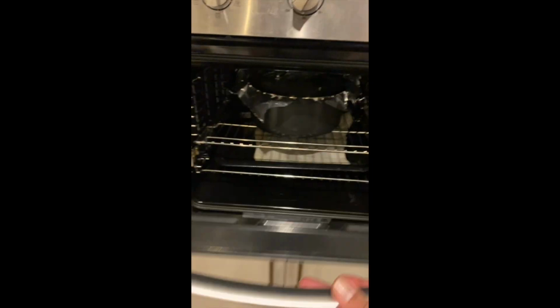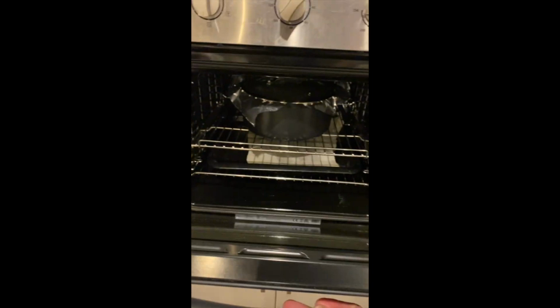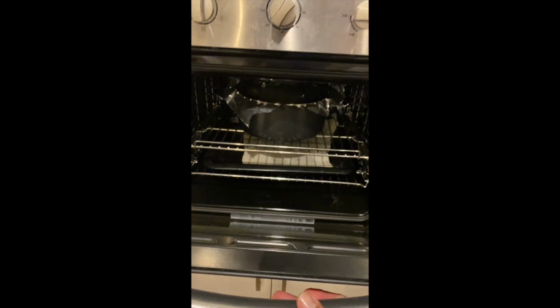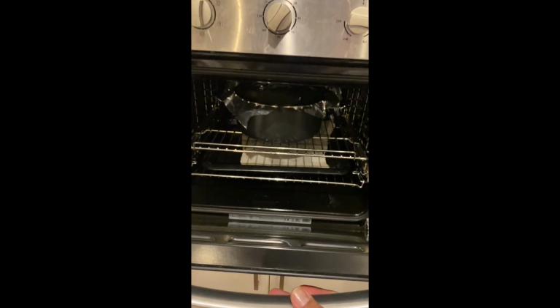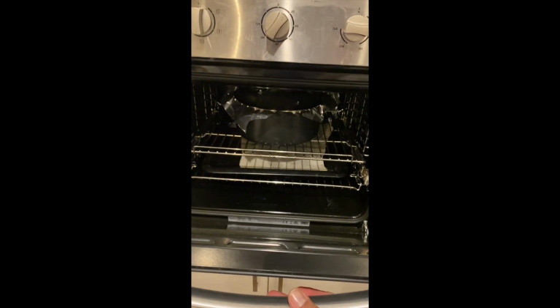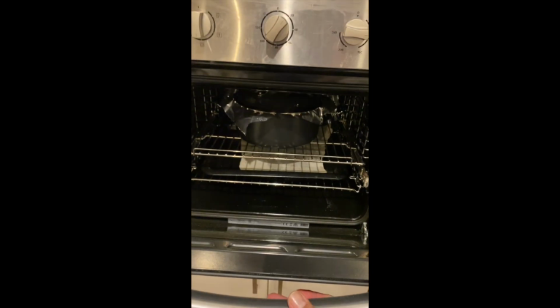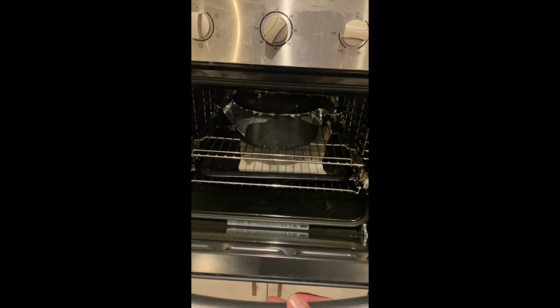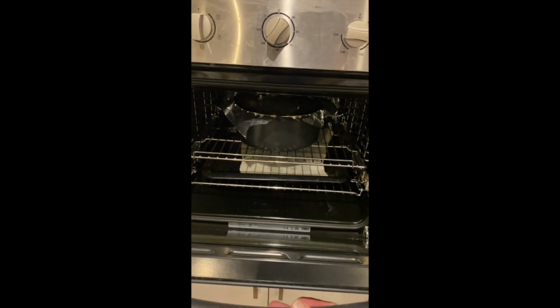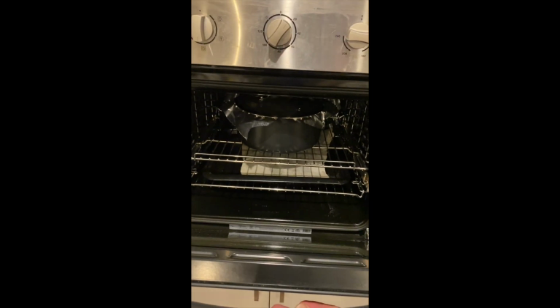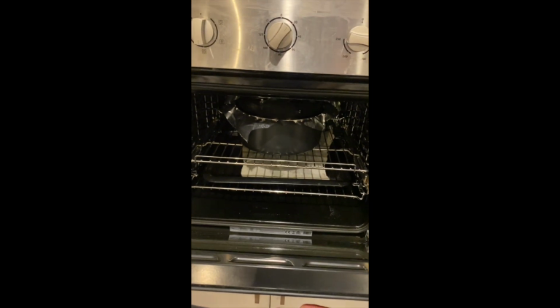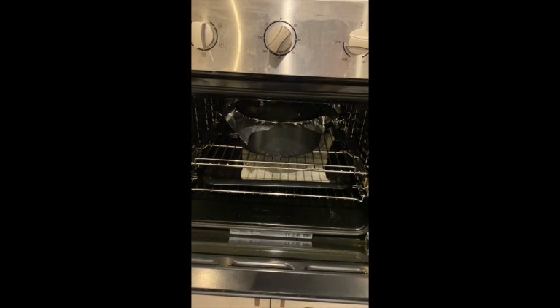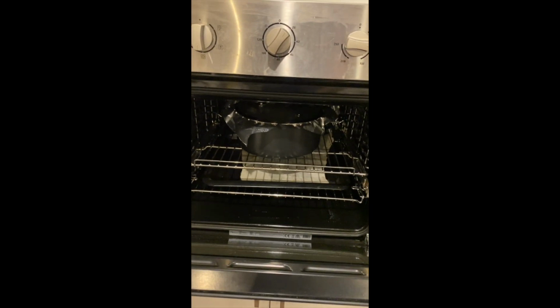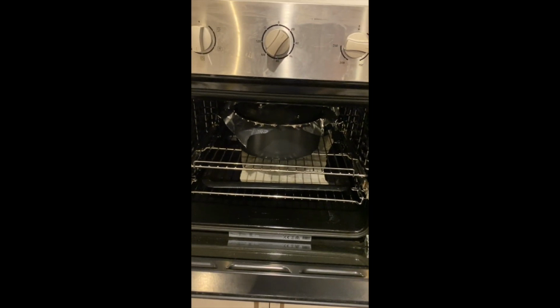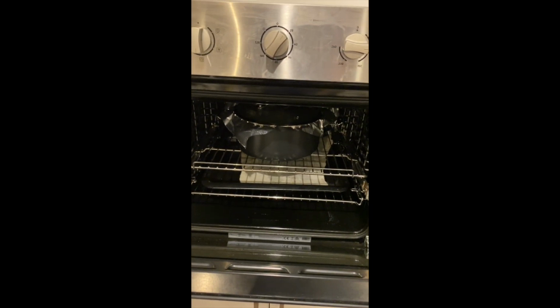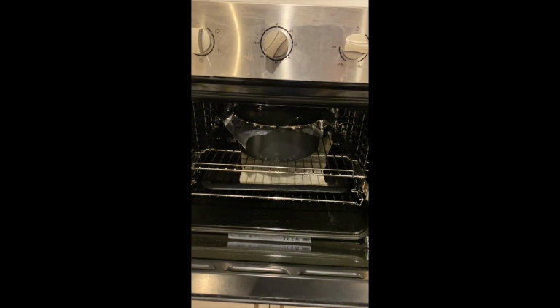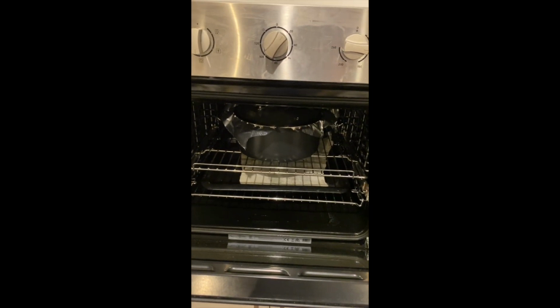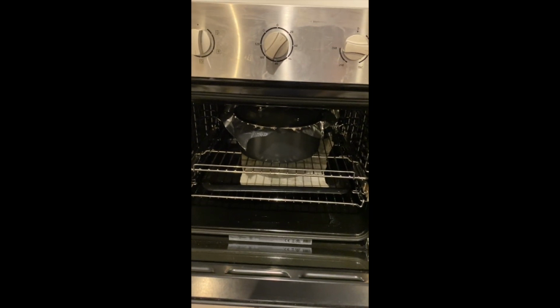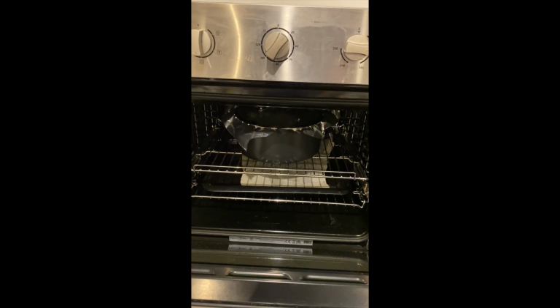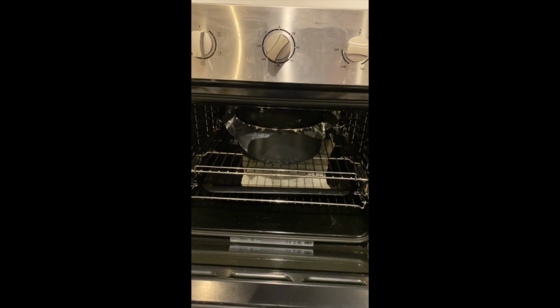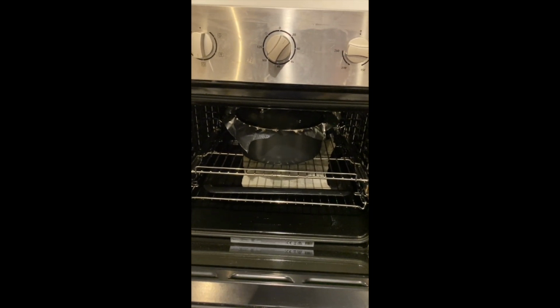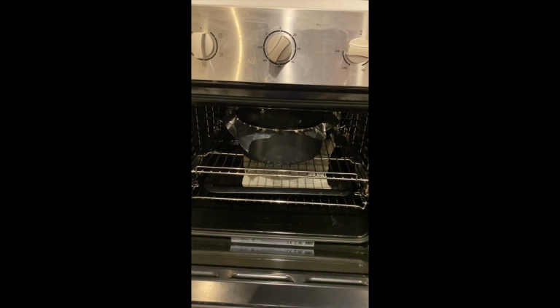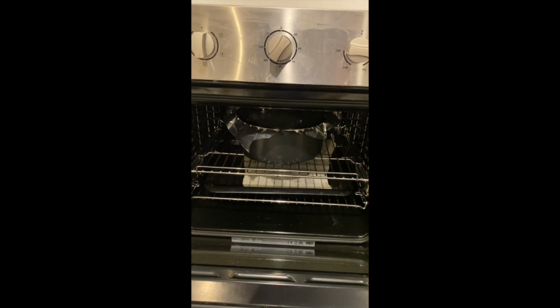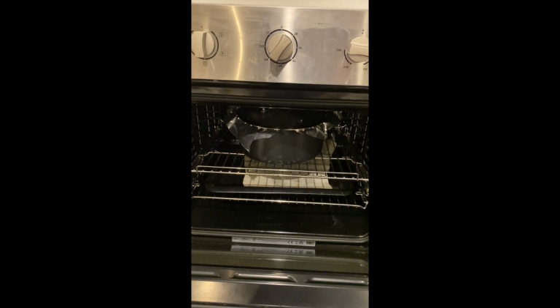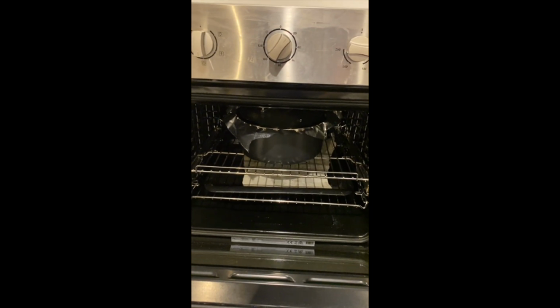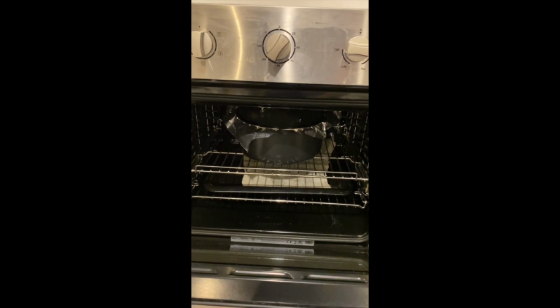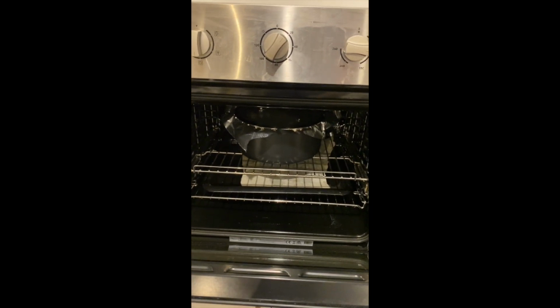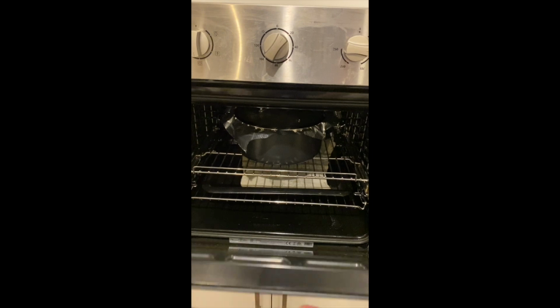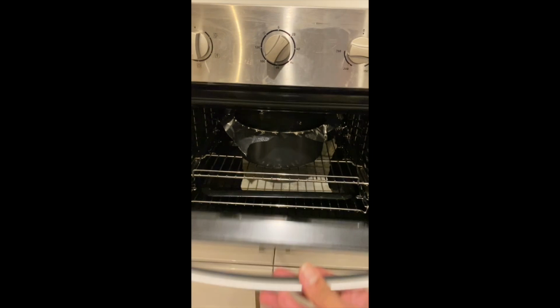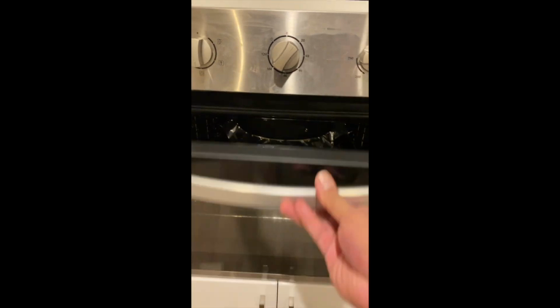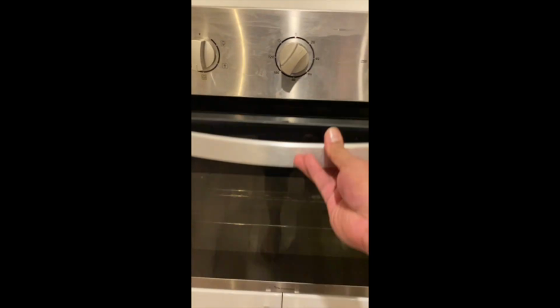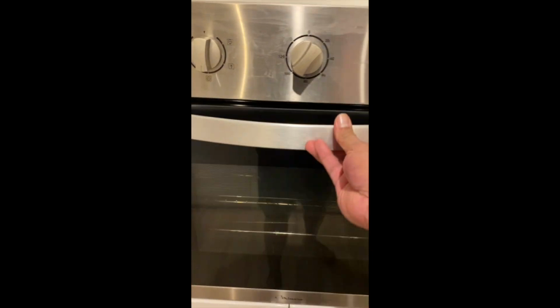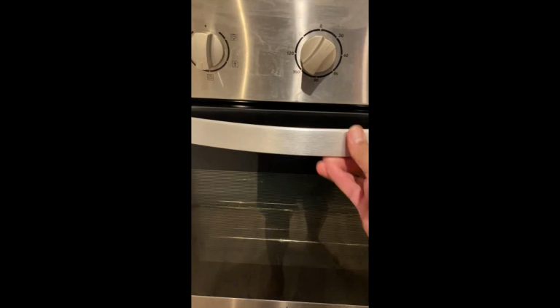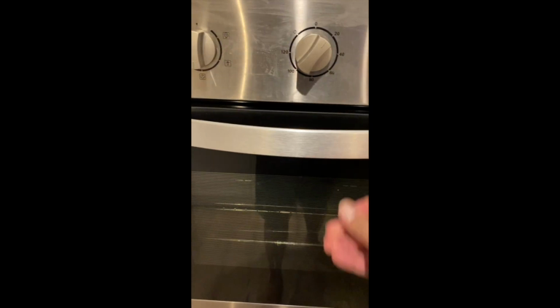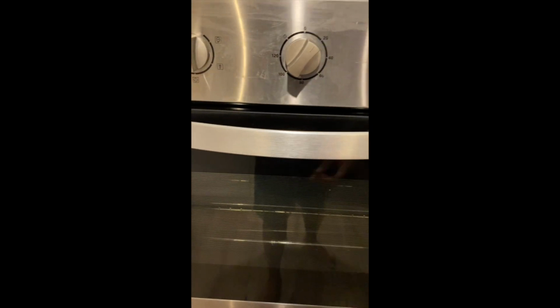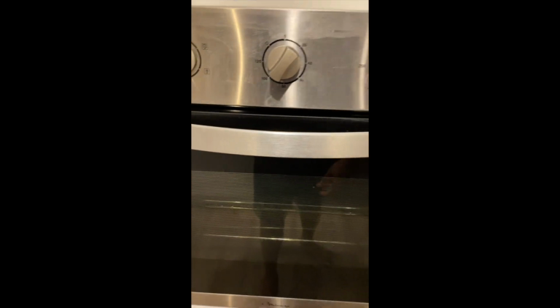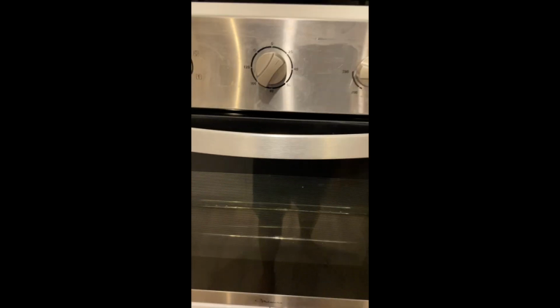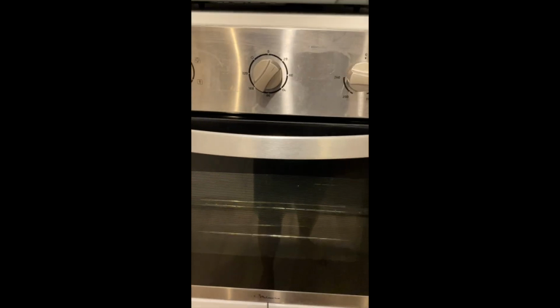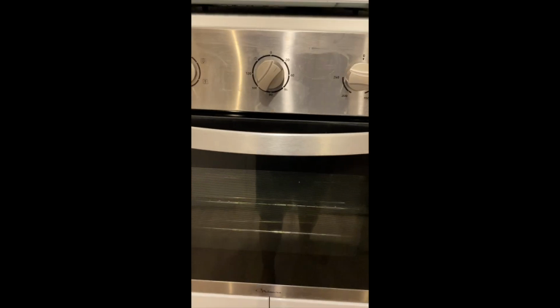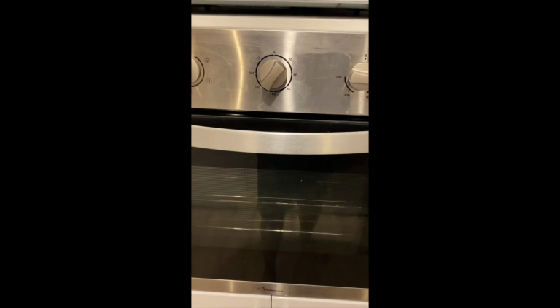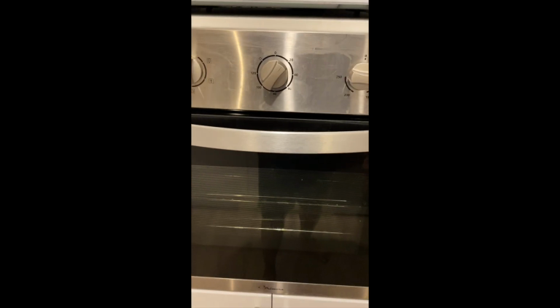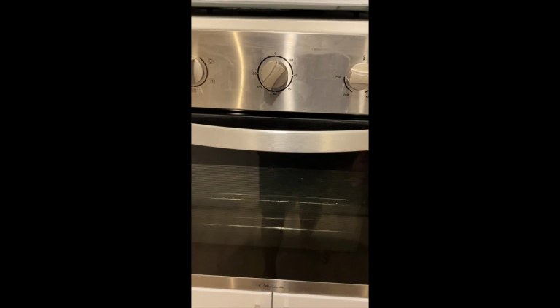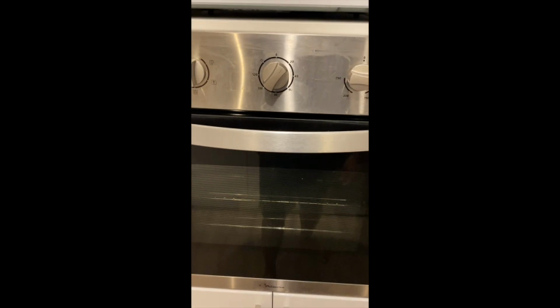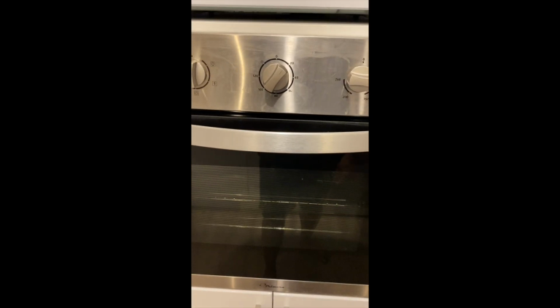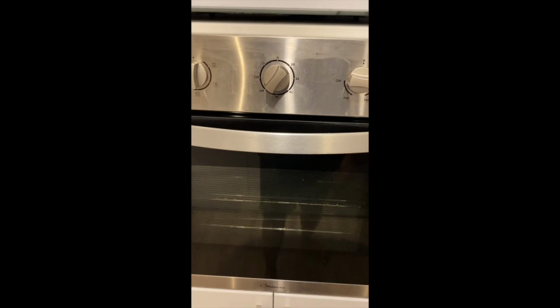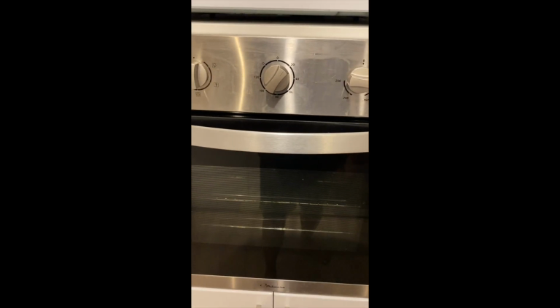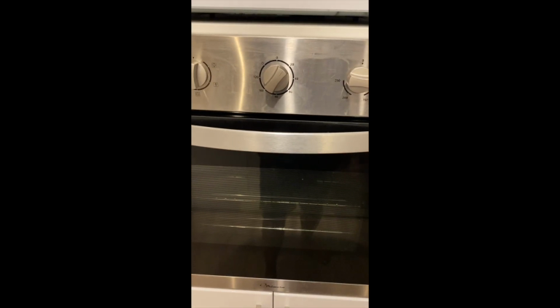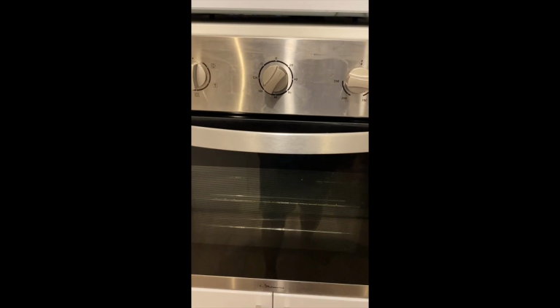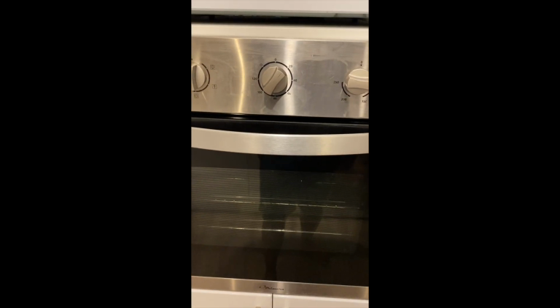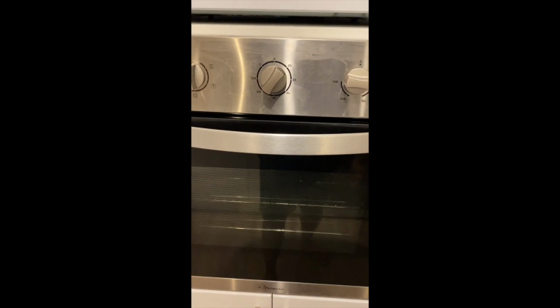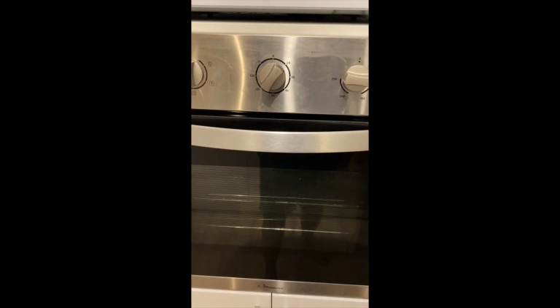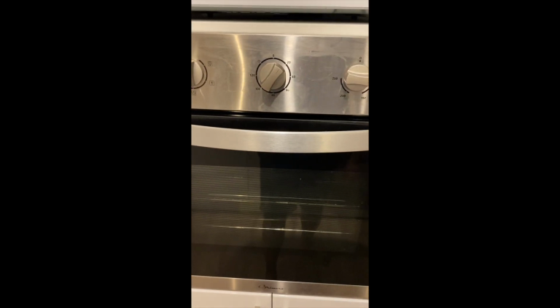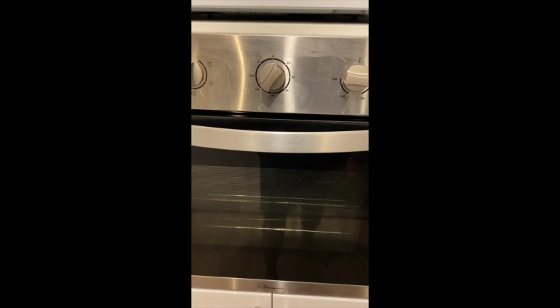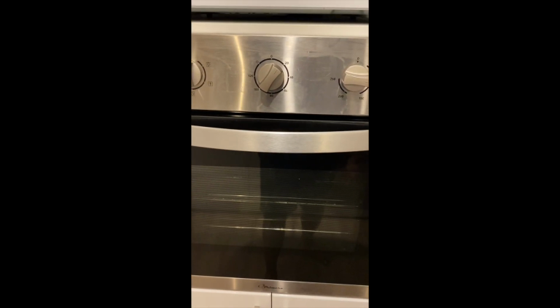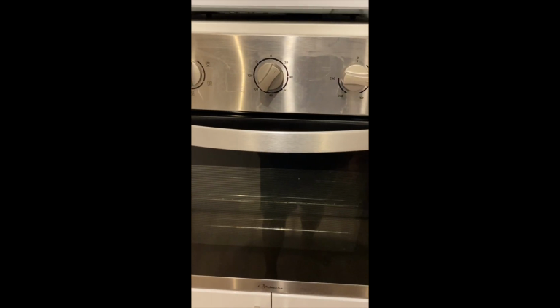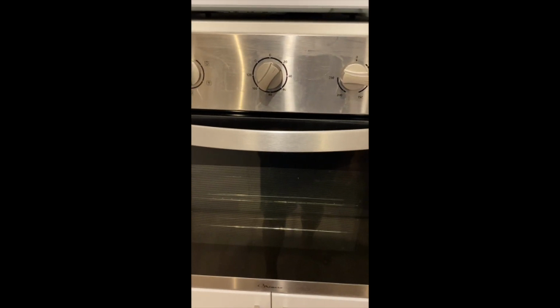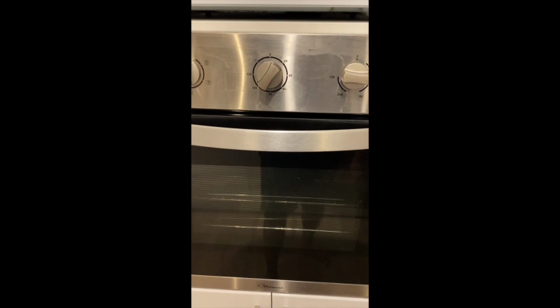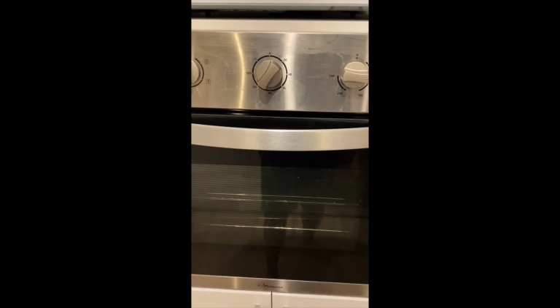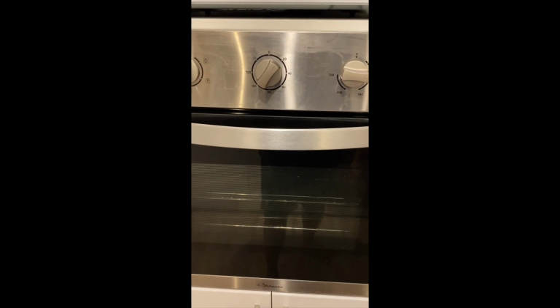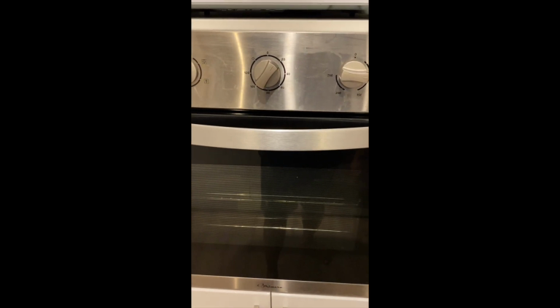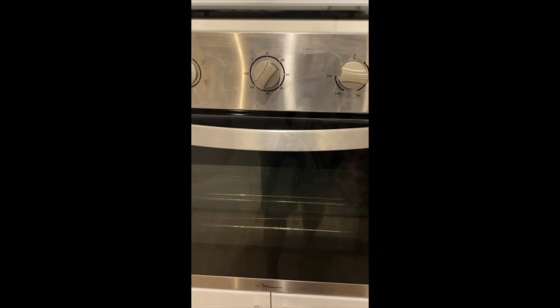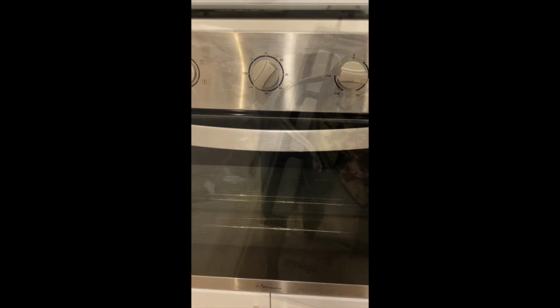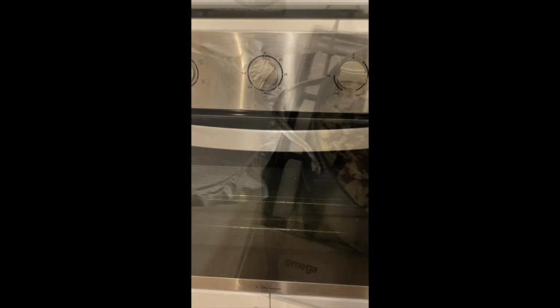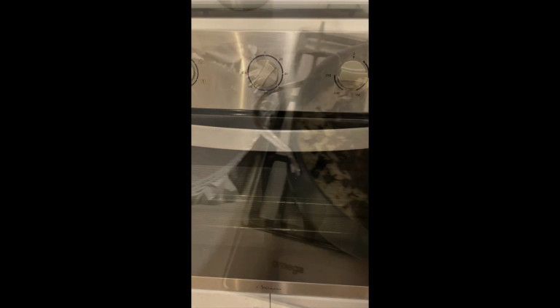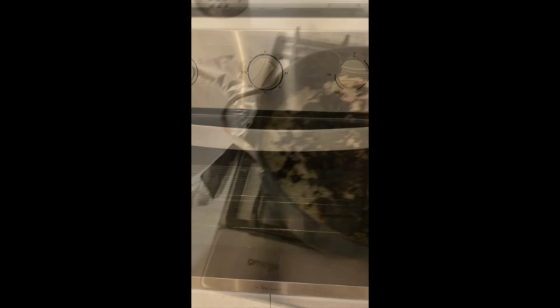It's in the oven now. While it runs through its time, time to tidy up and load the dishwasher.